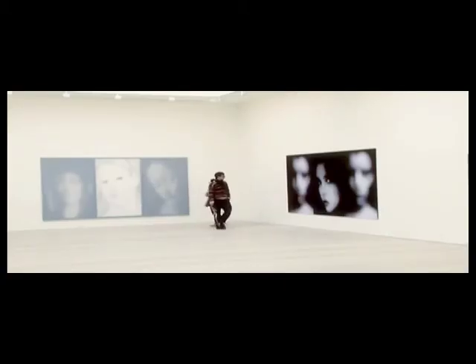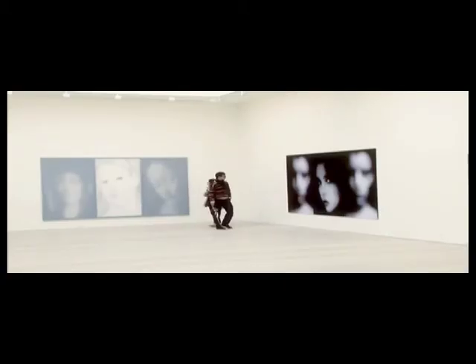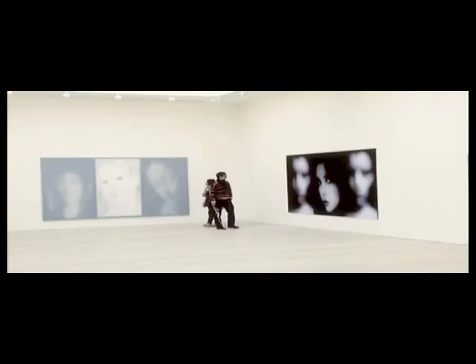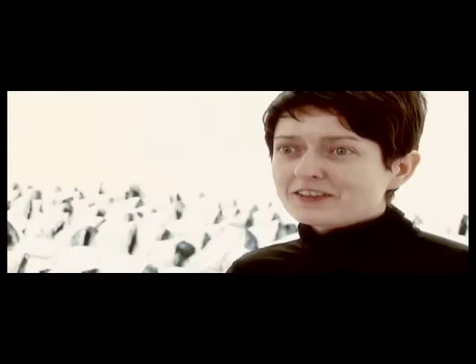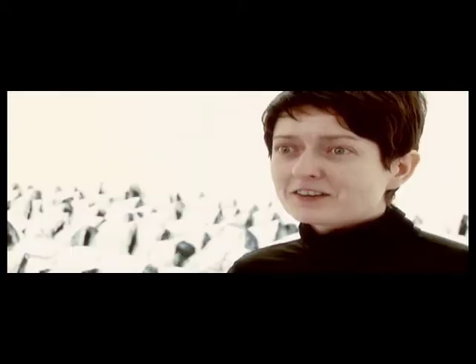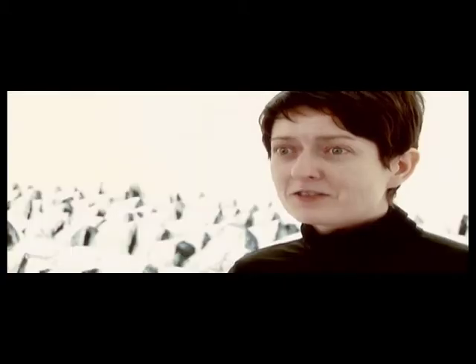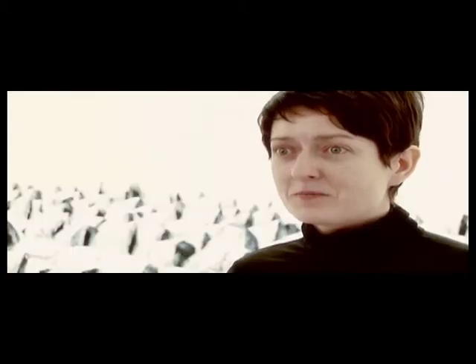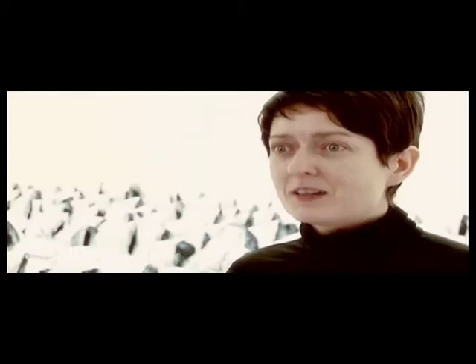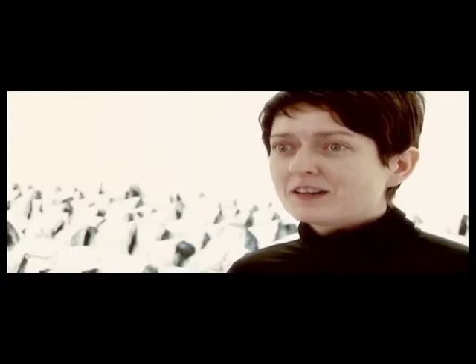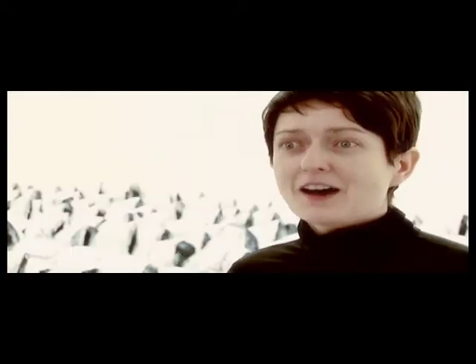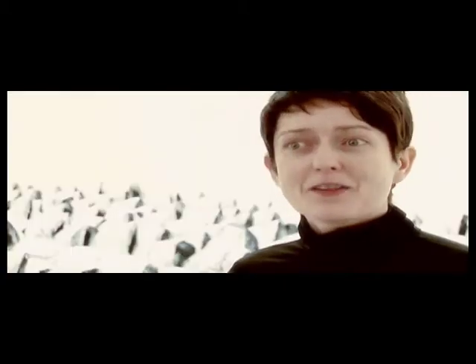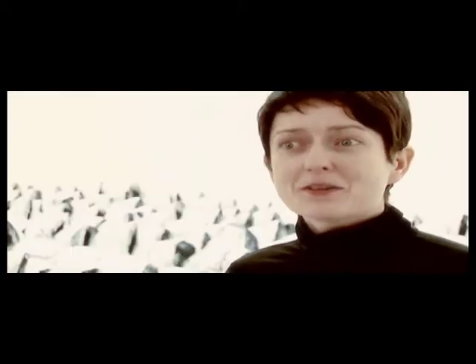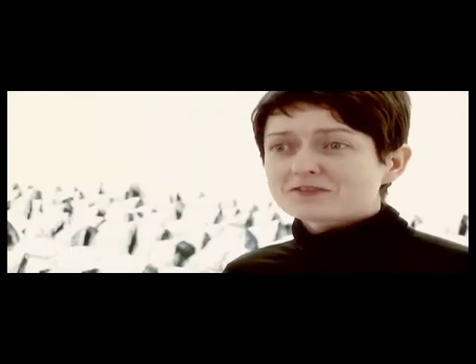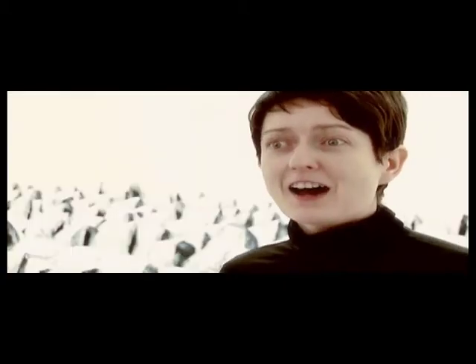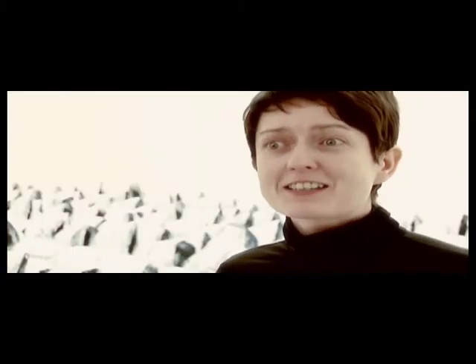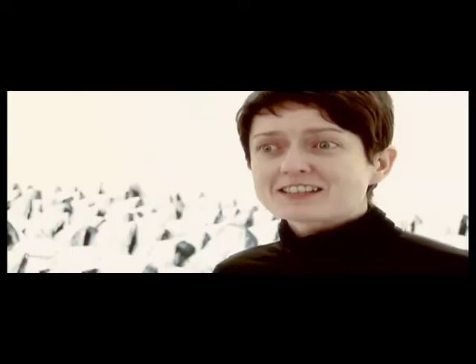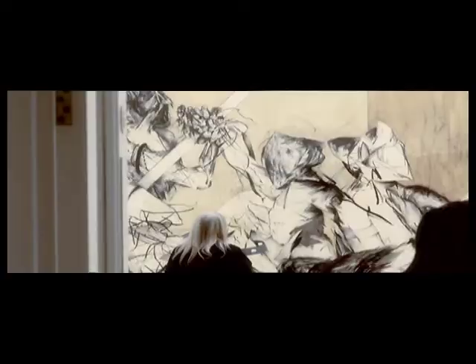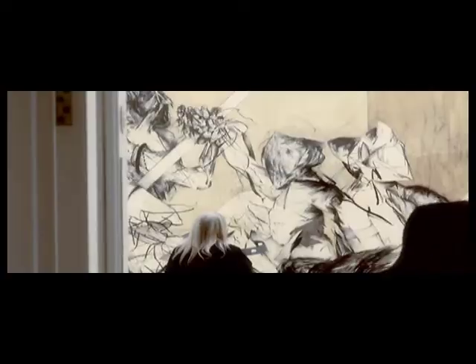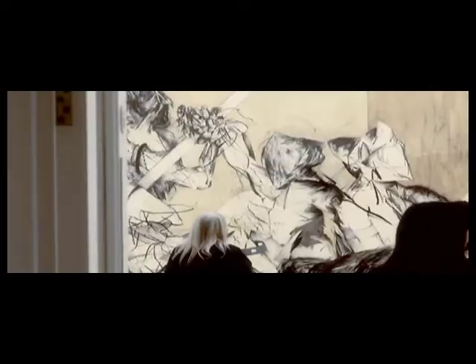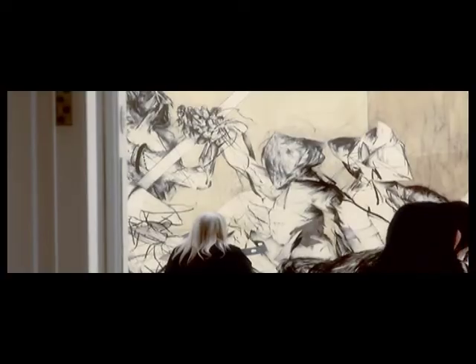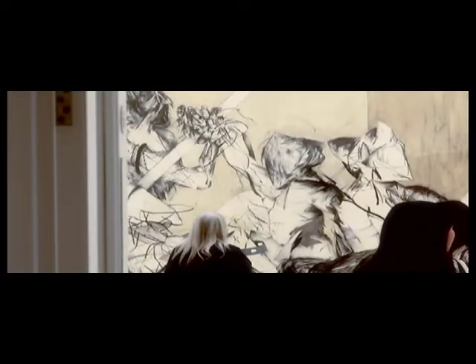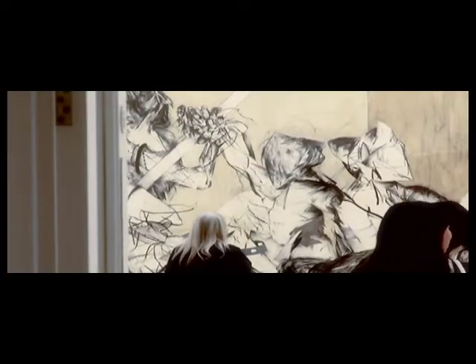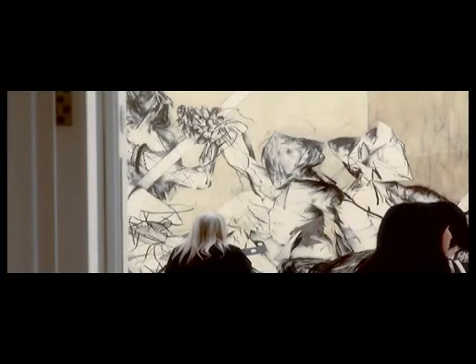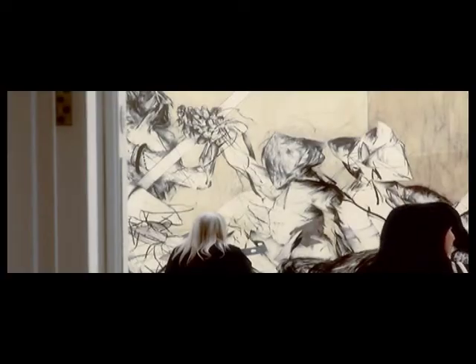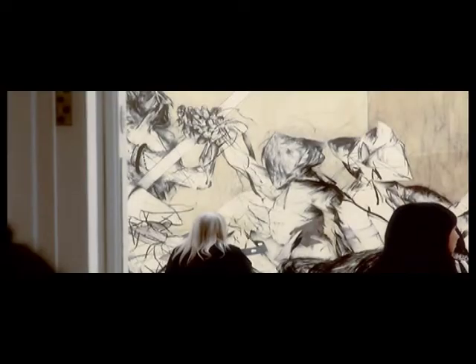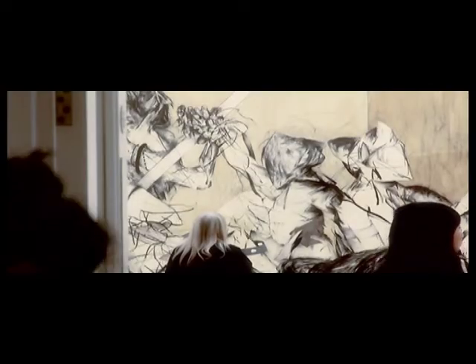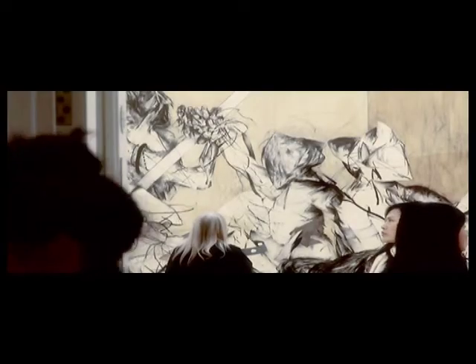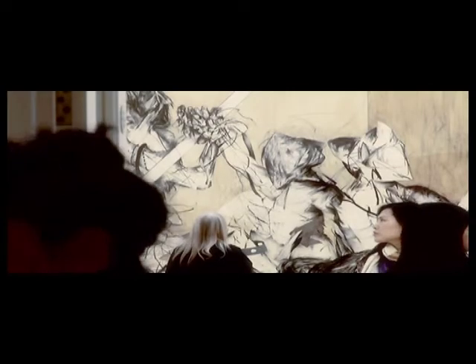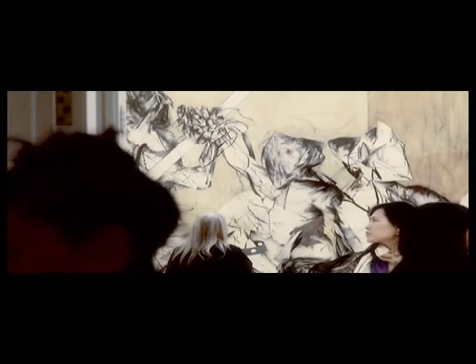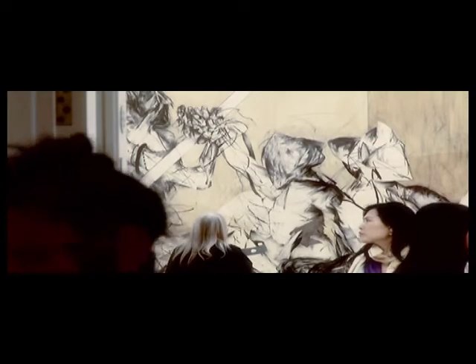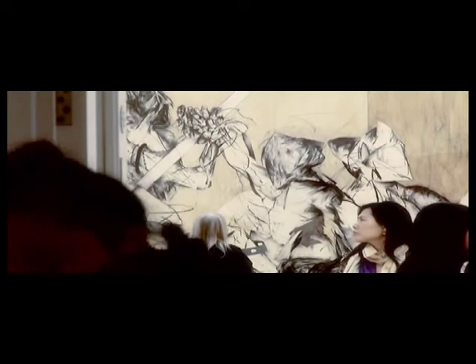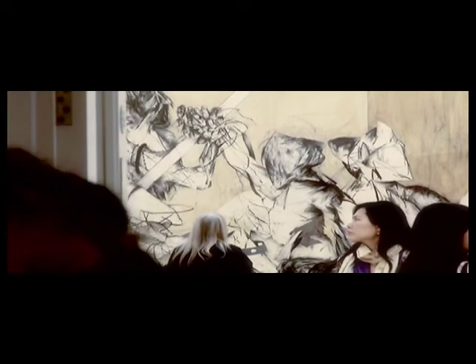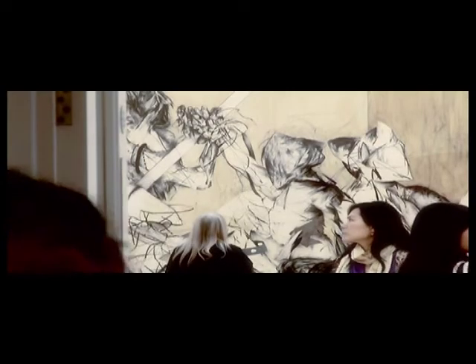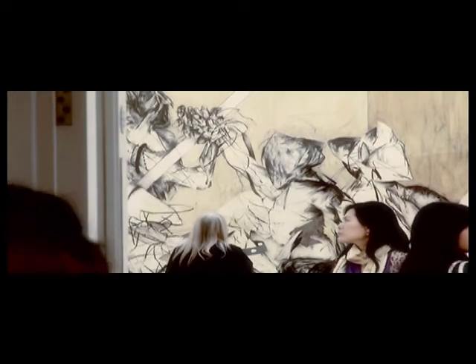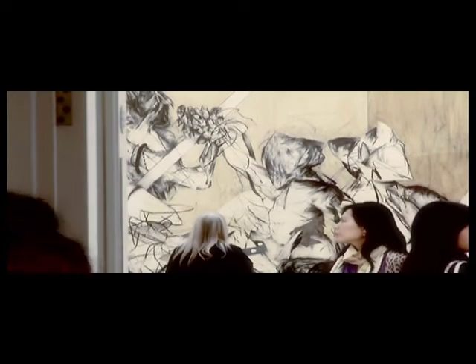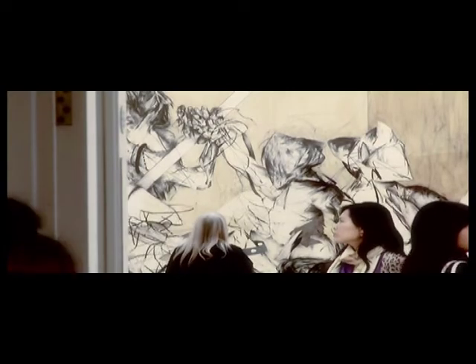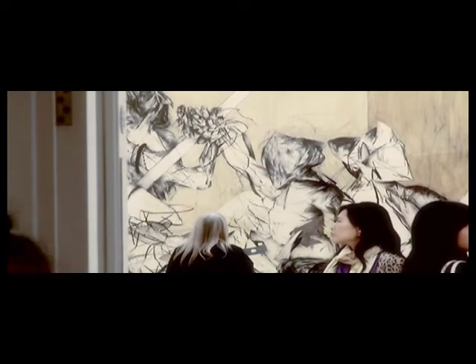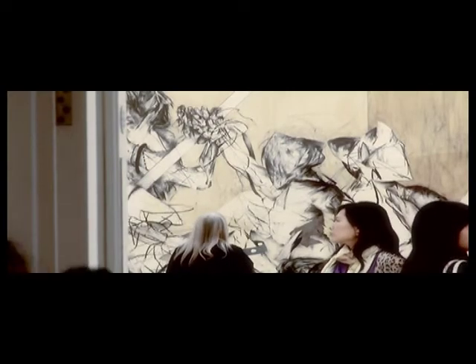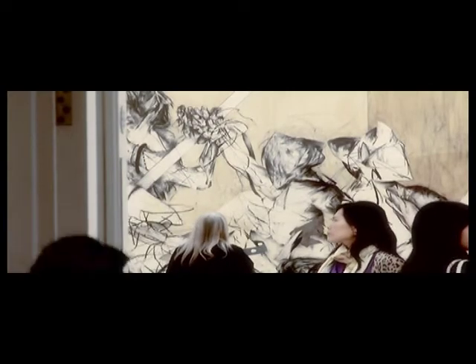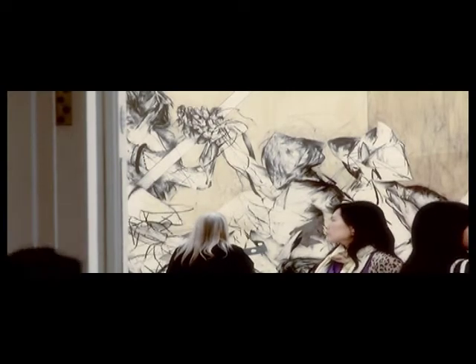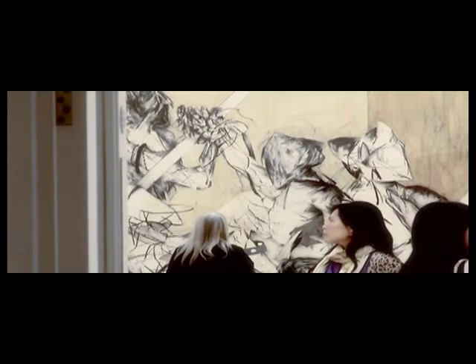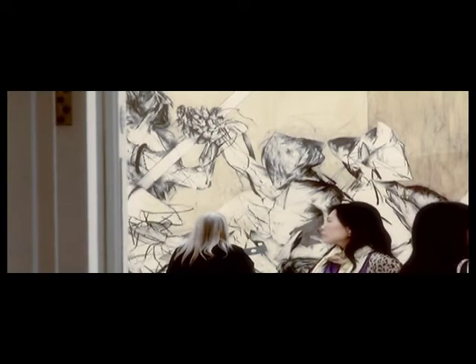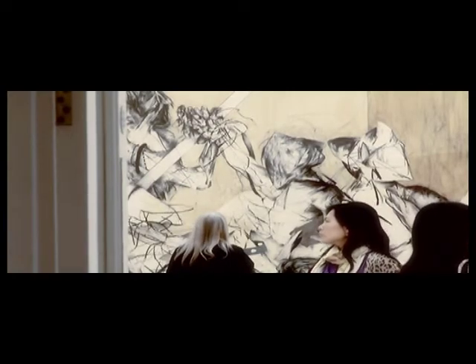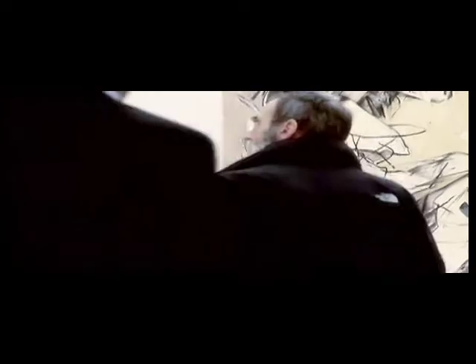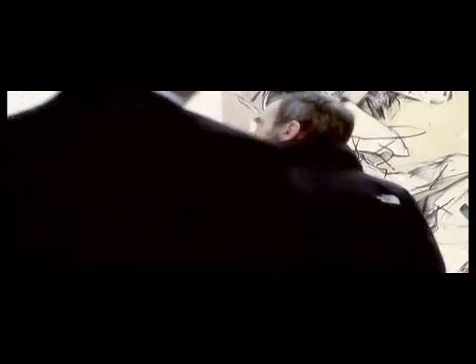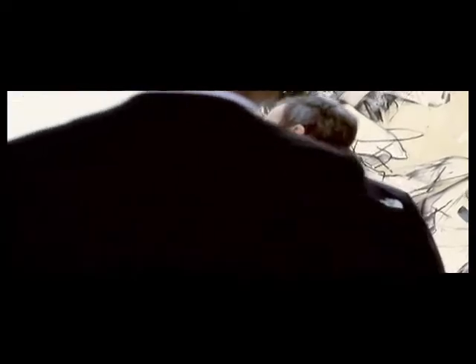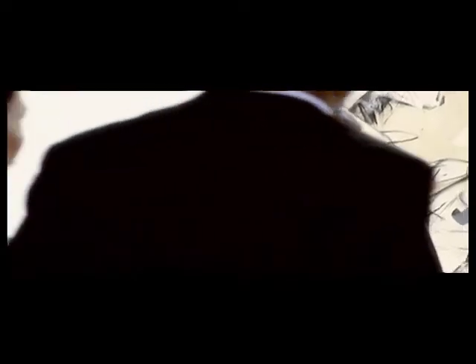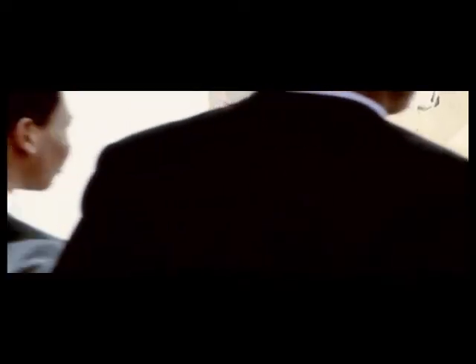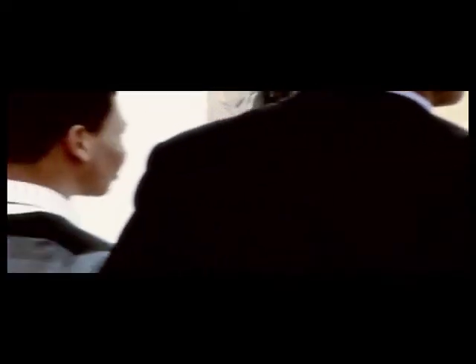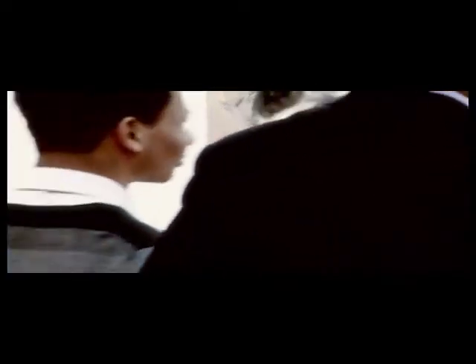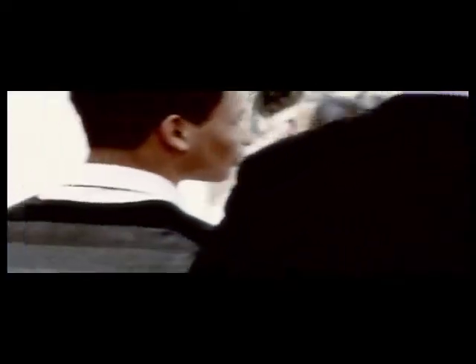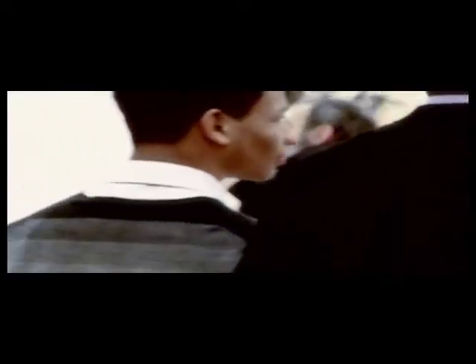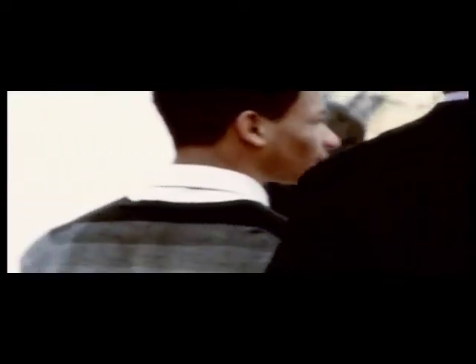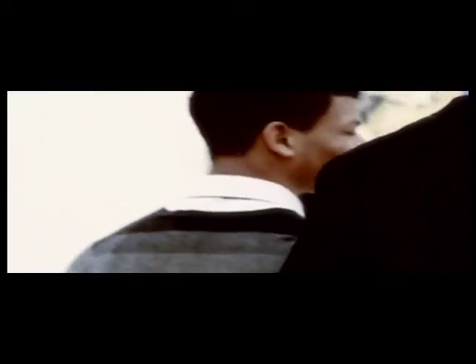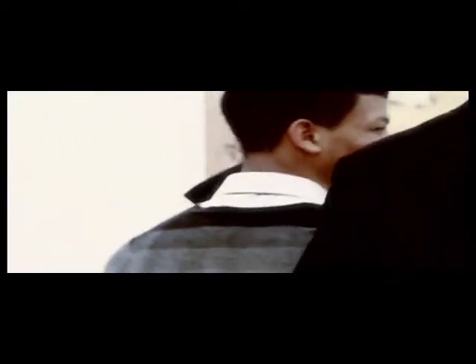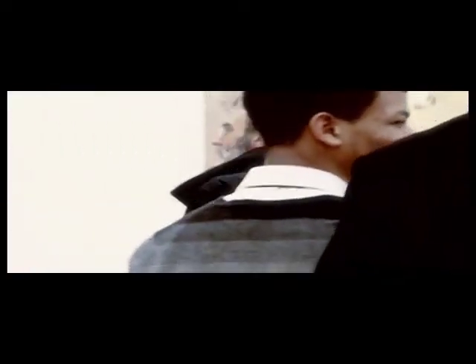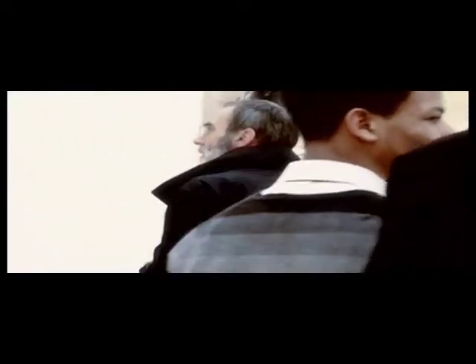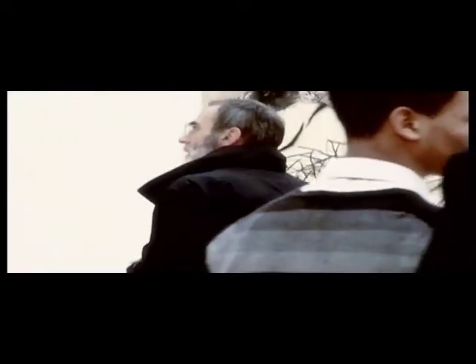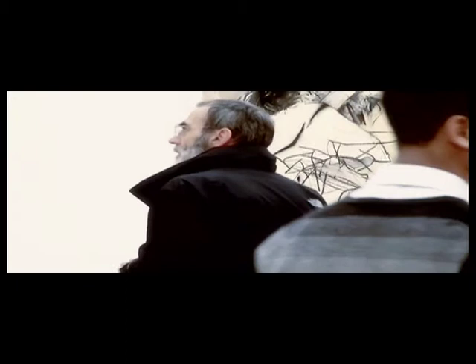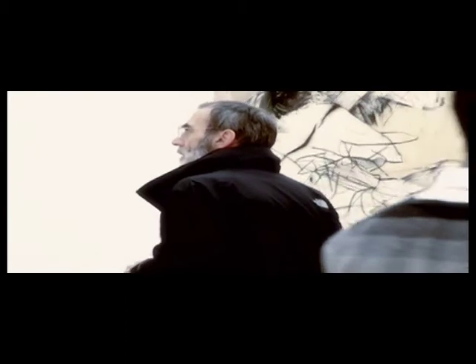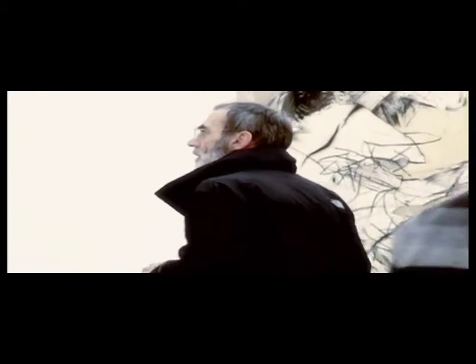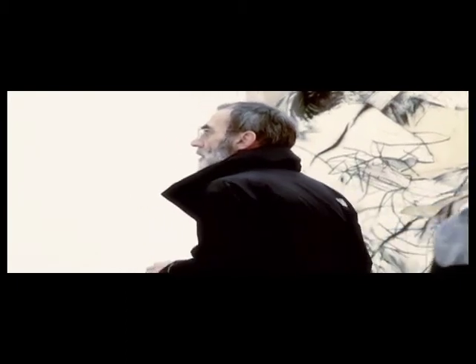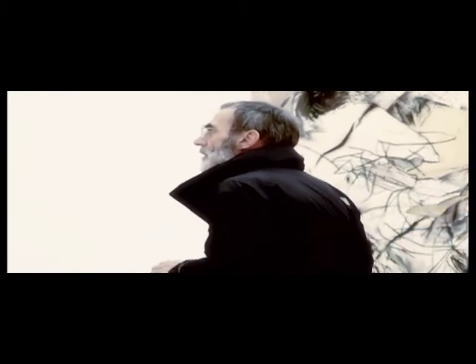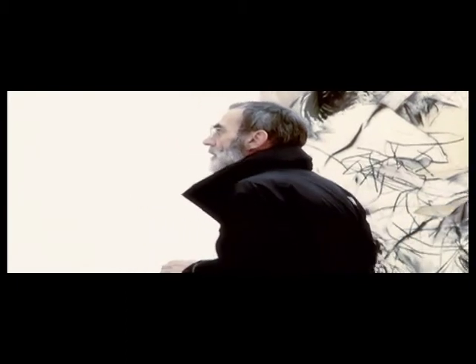For me the most fascinating thing is just being able to get right close to a painting to see how it's actually been made, how the brushstrokes have been applied.